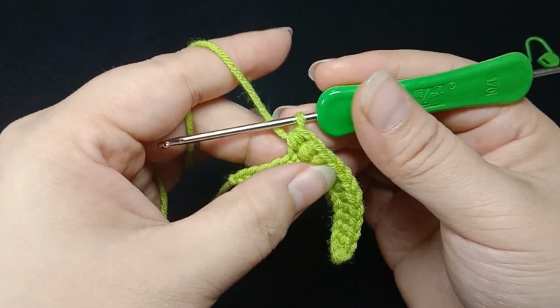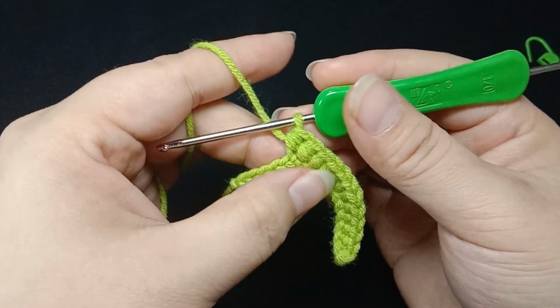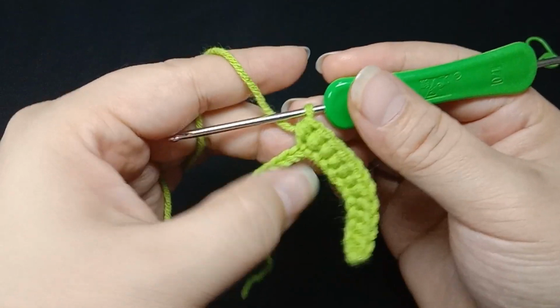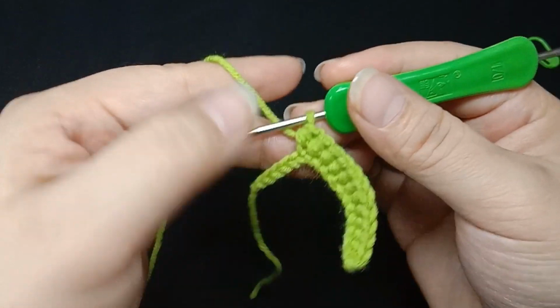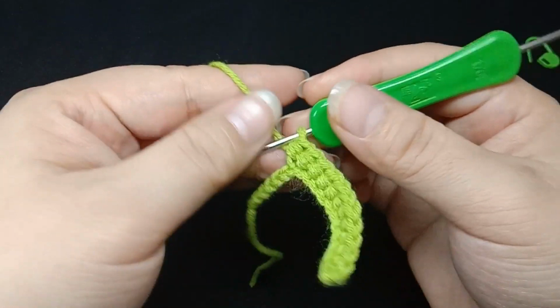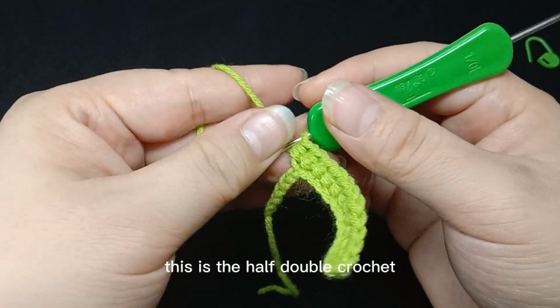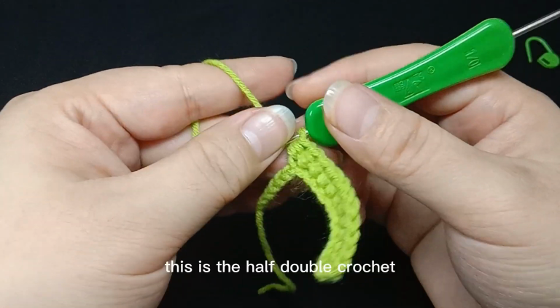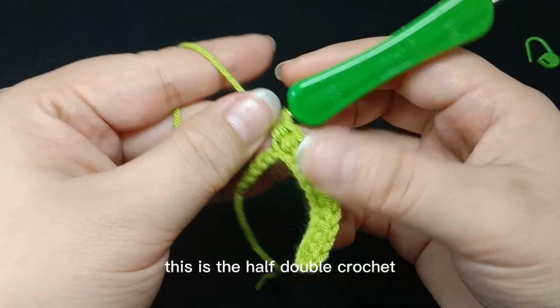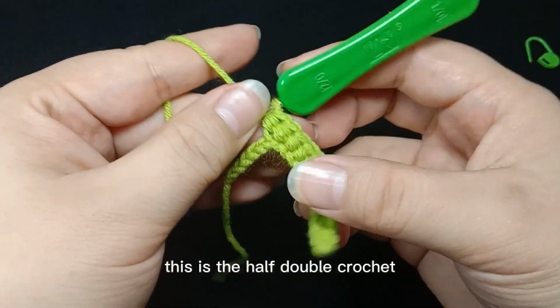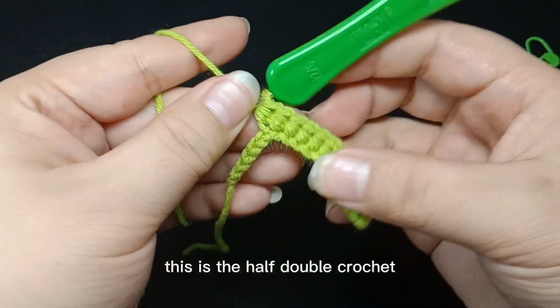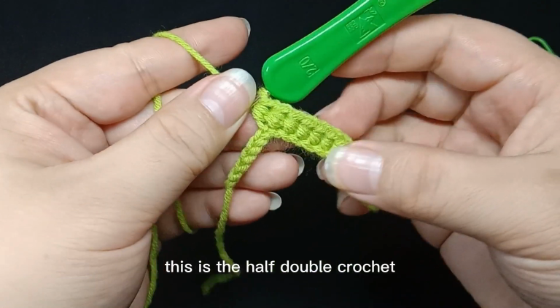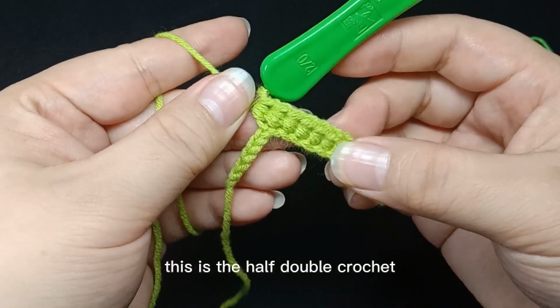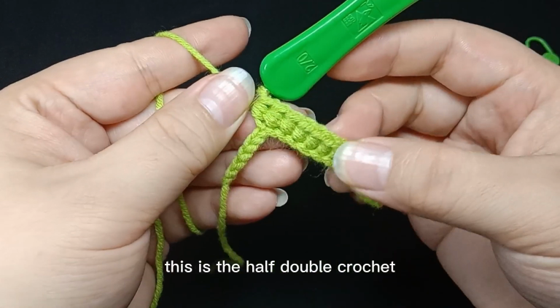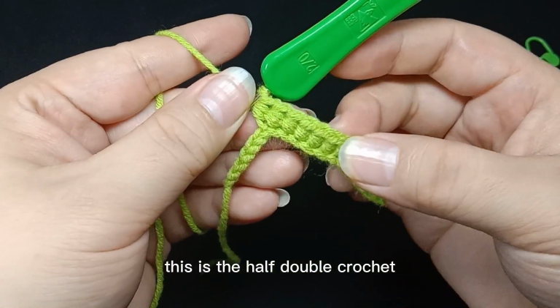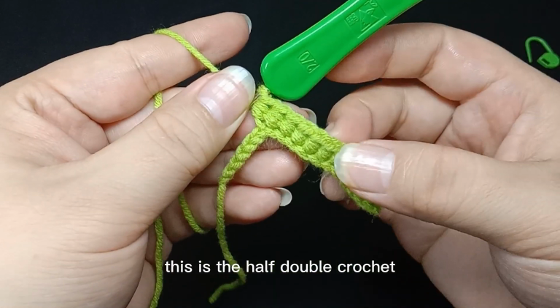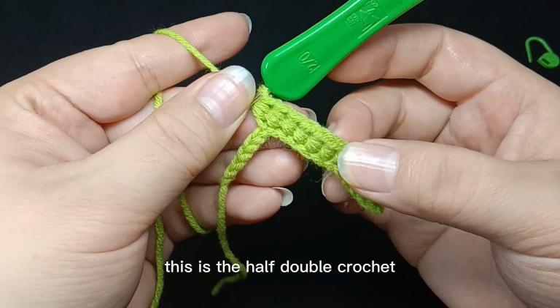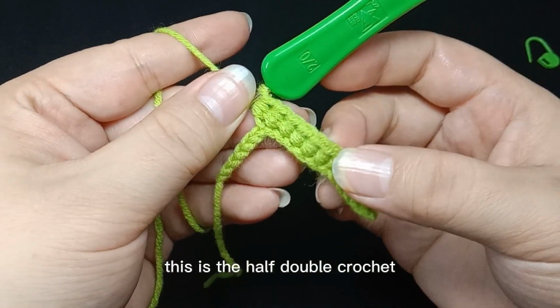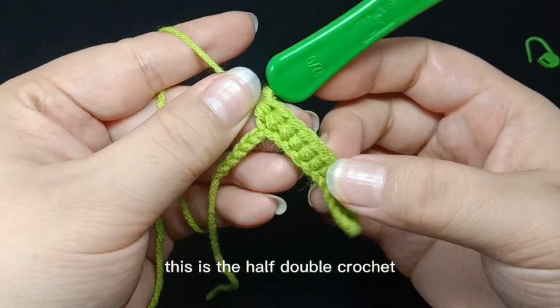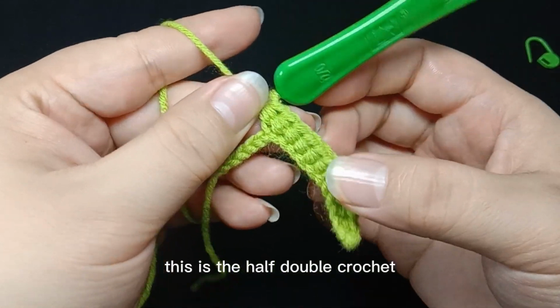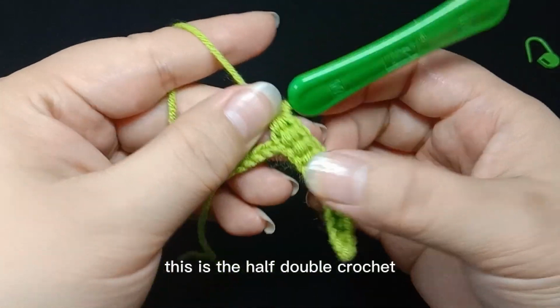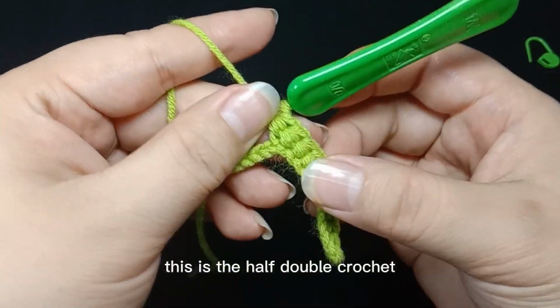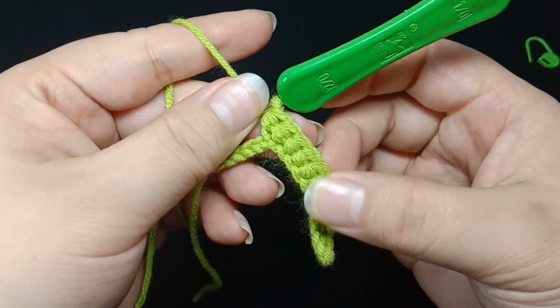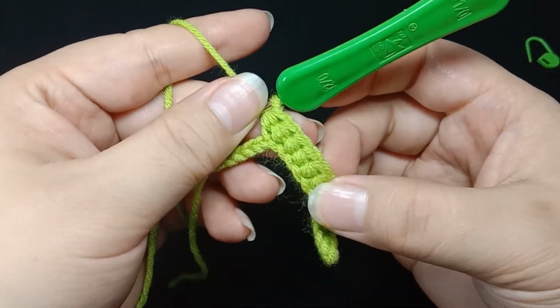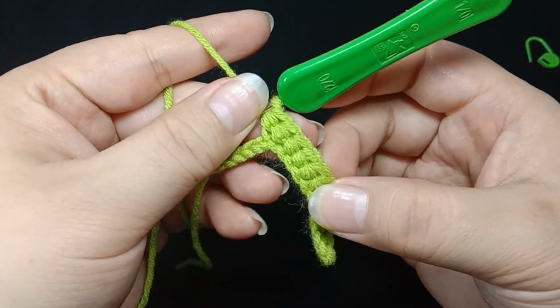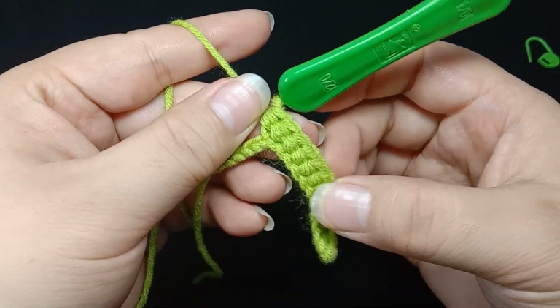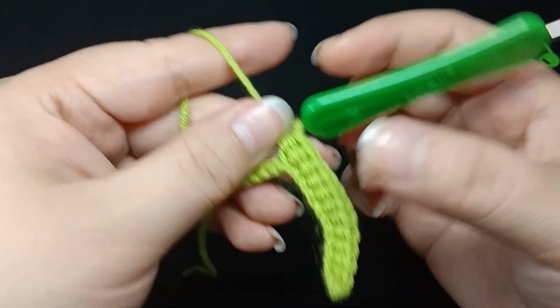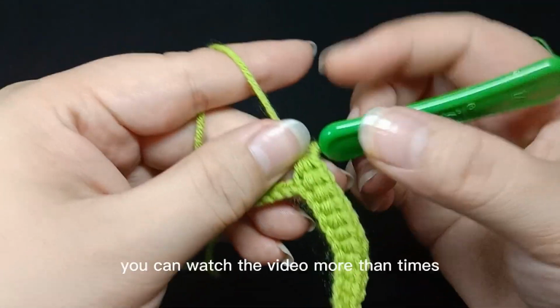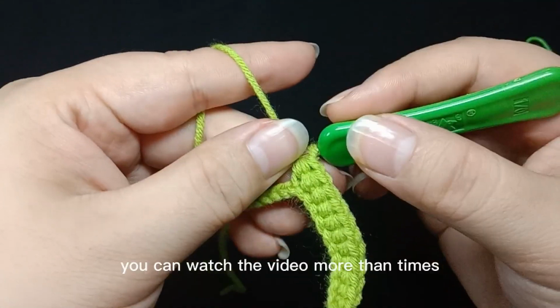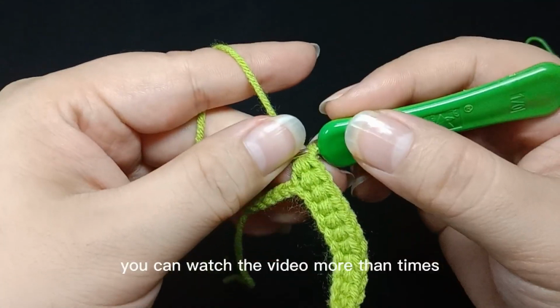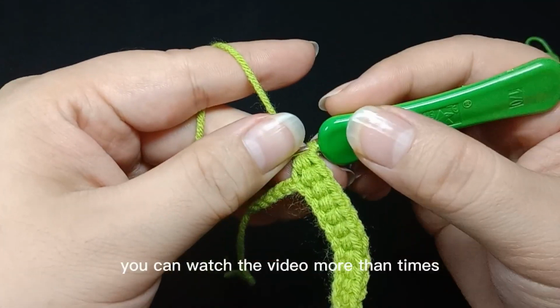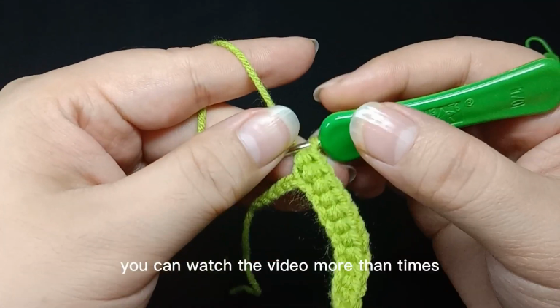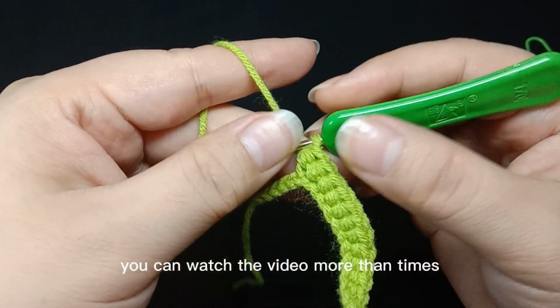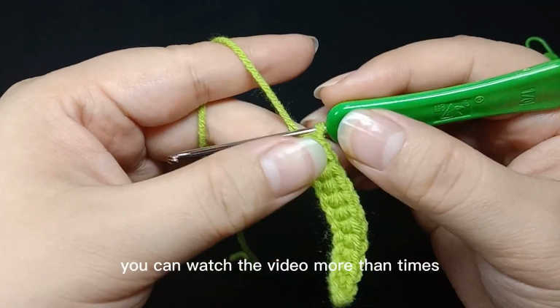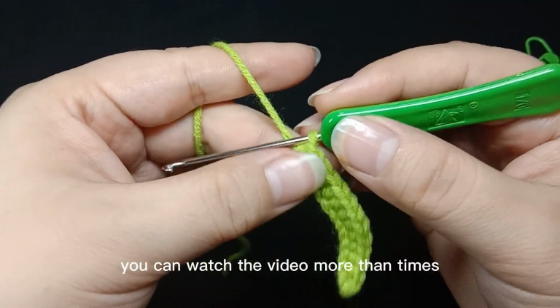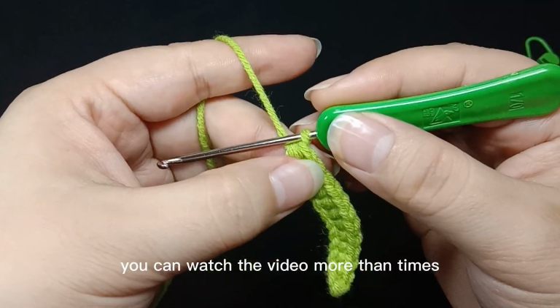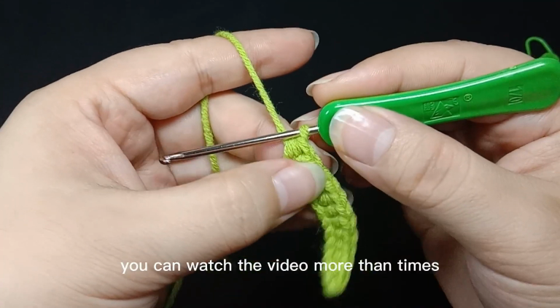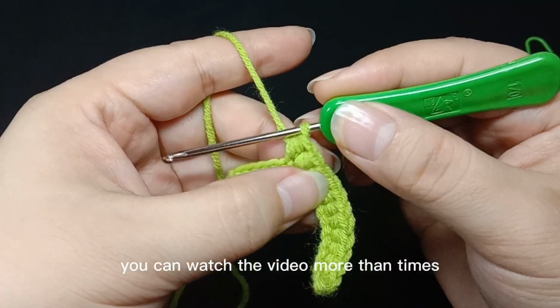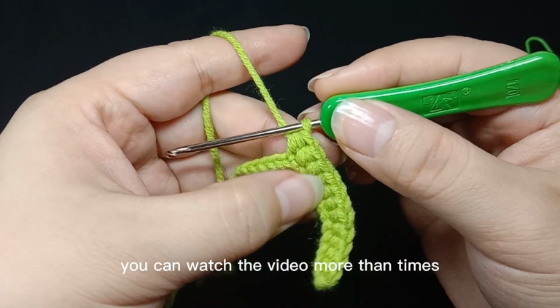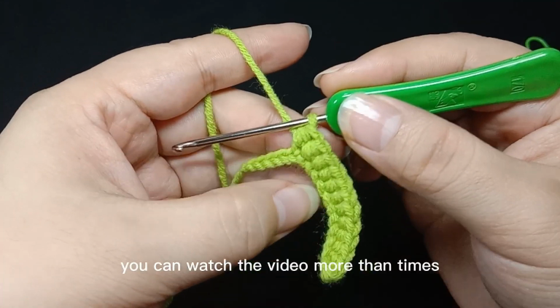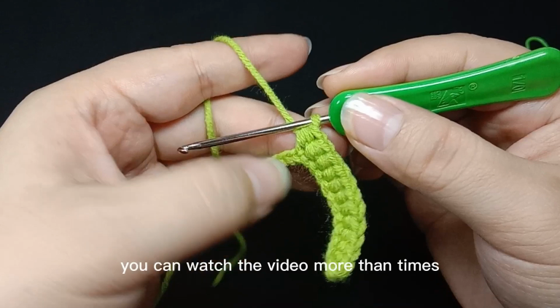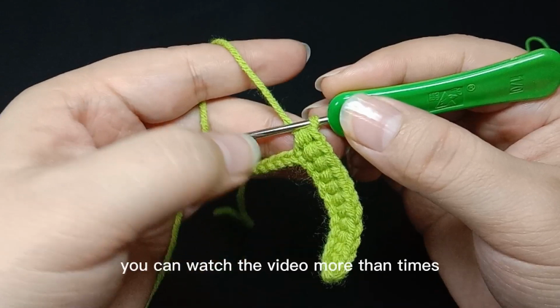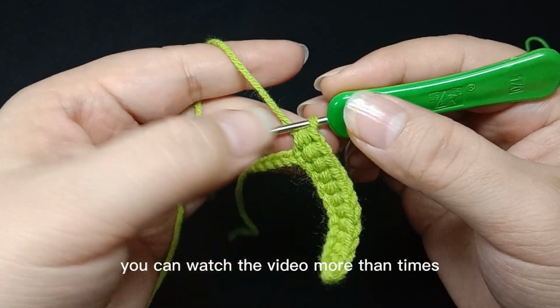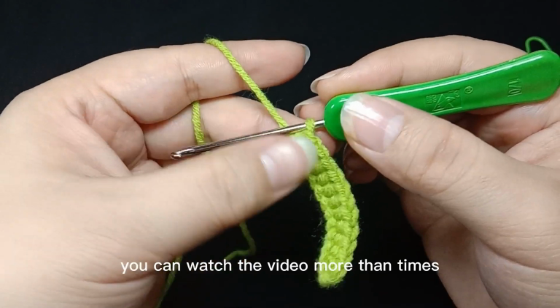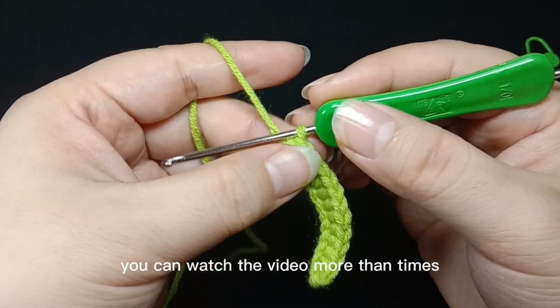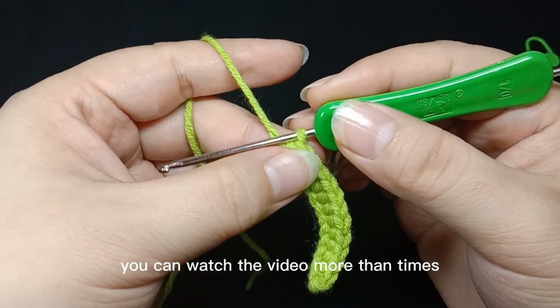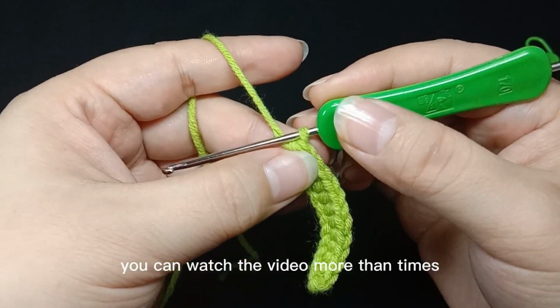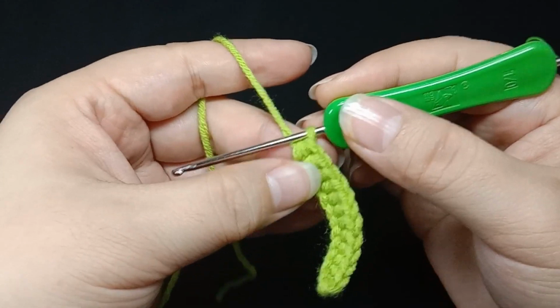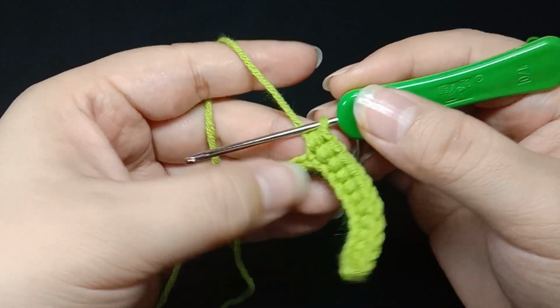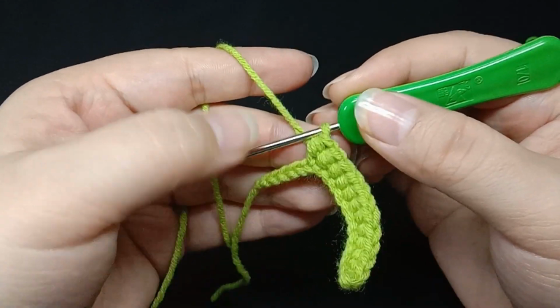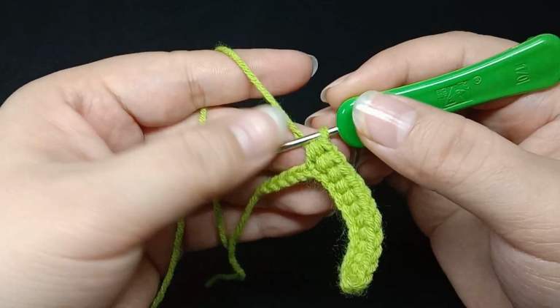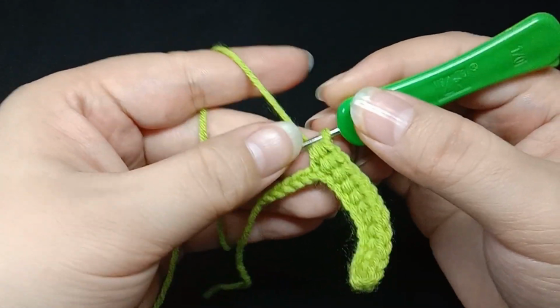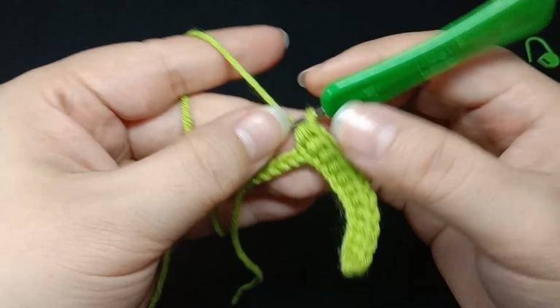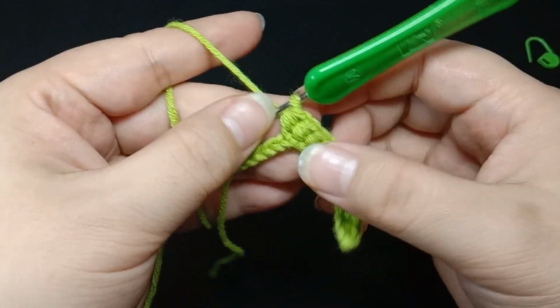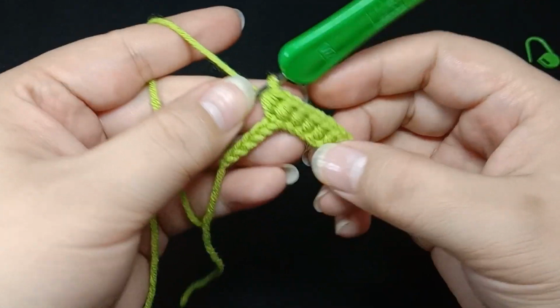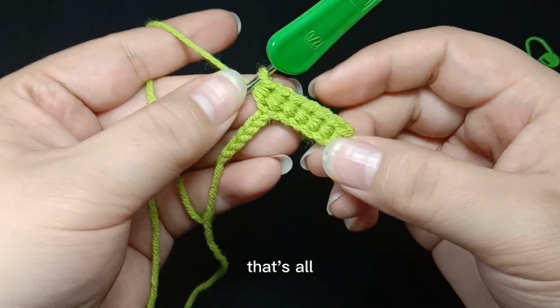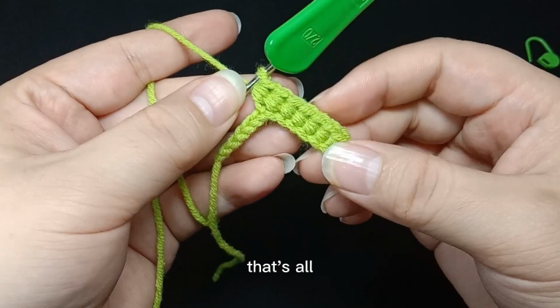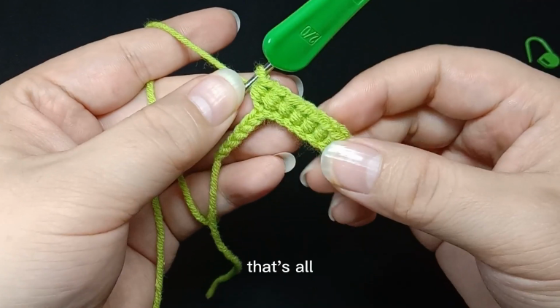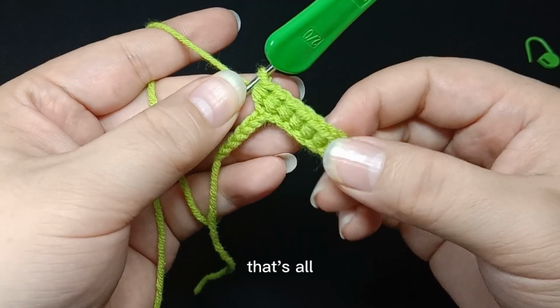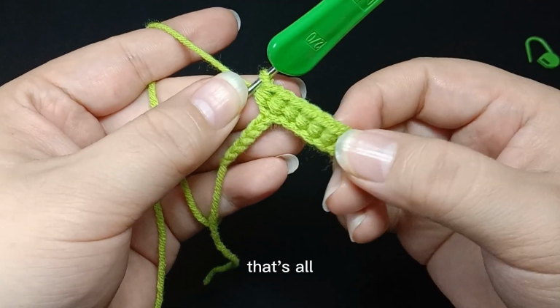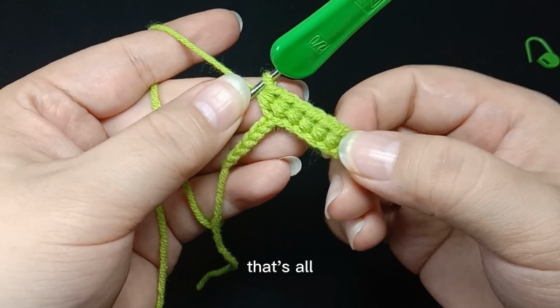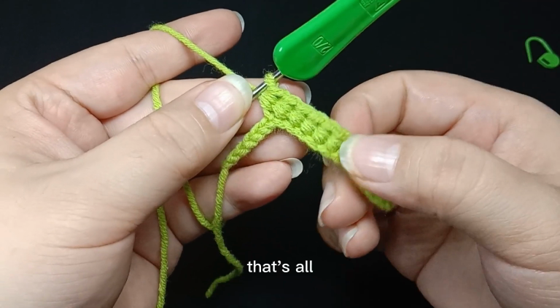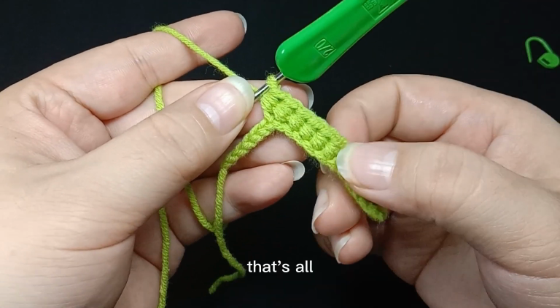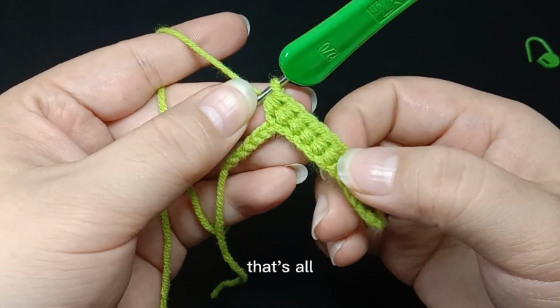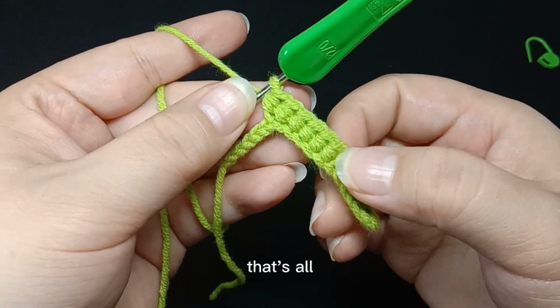This is a half double crochet. You can watch the video more than once. That's all.